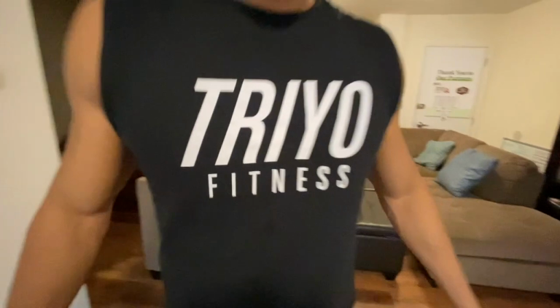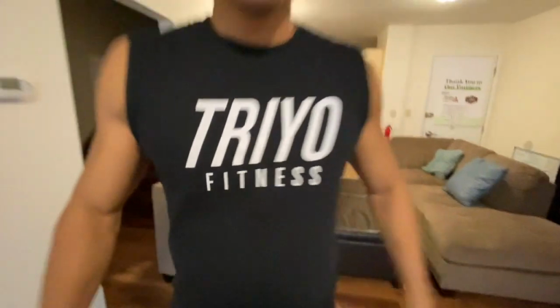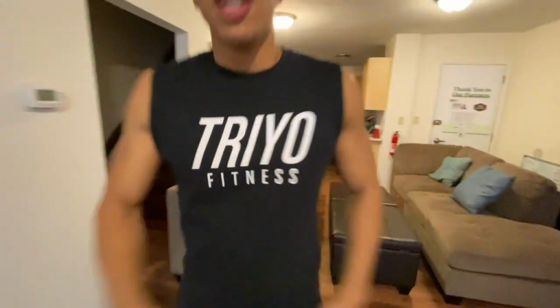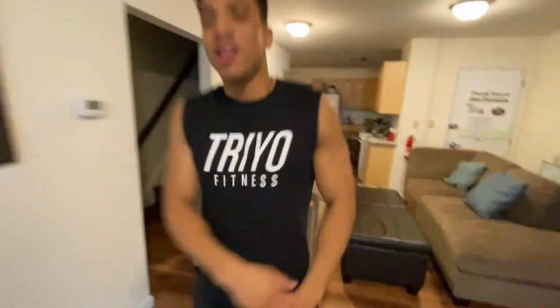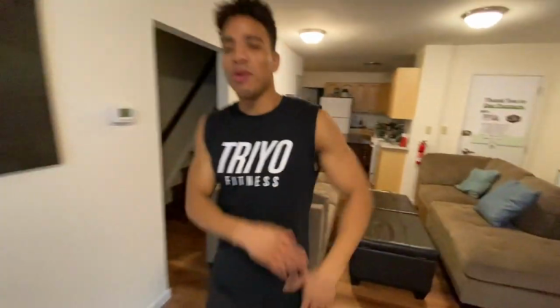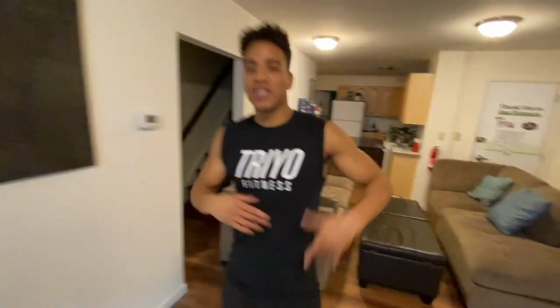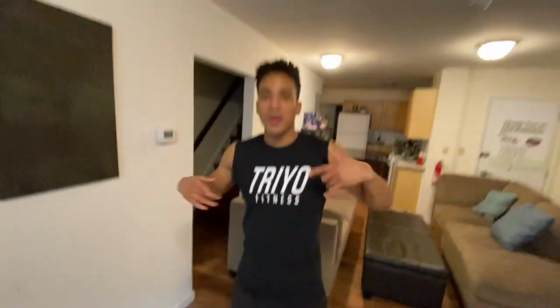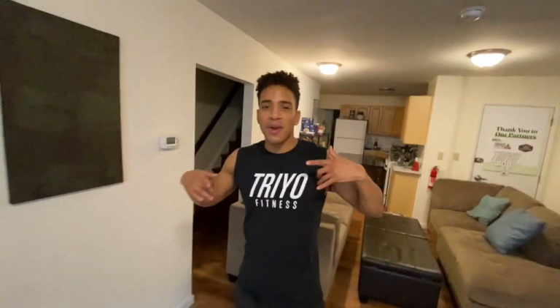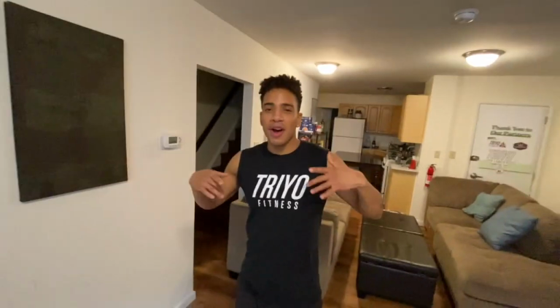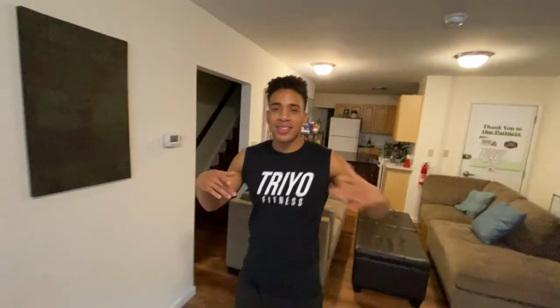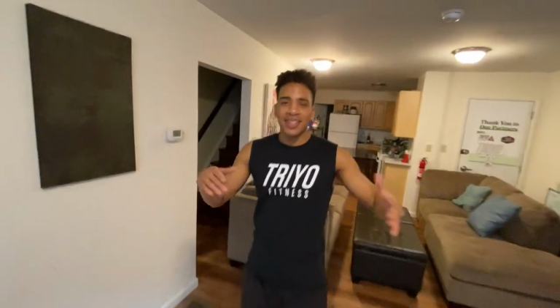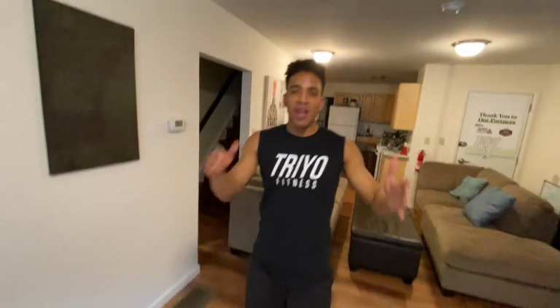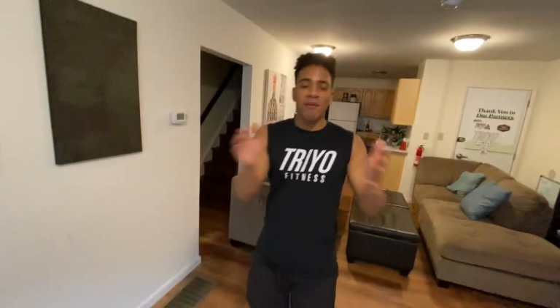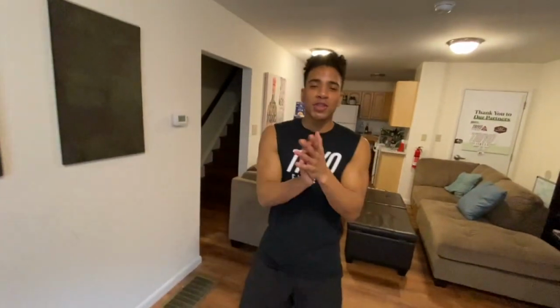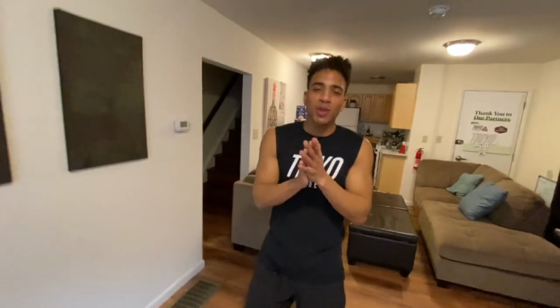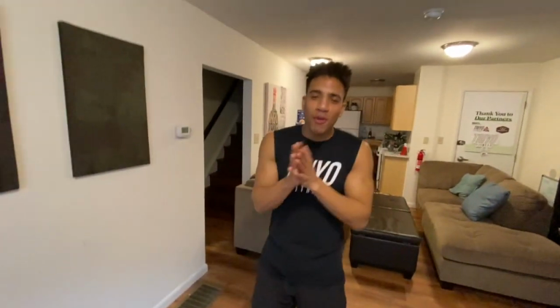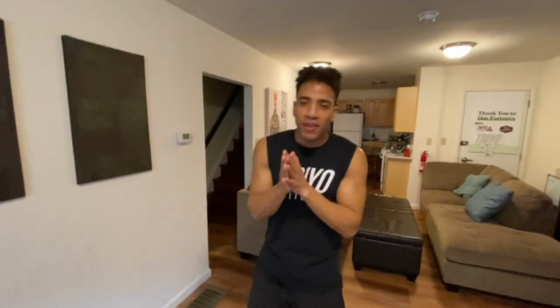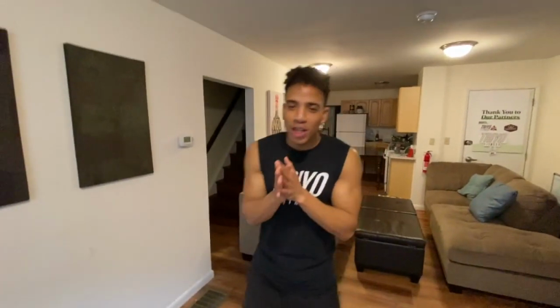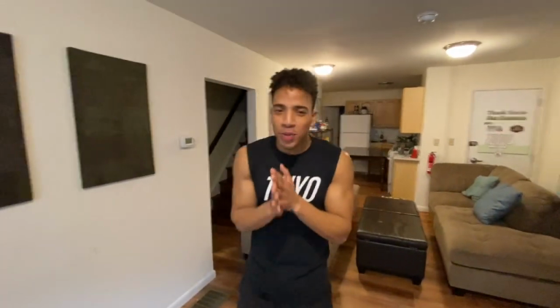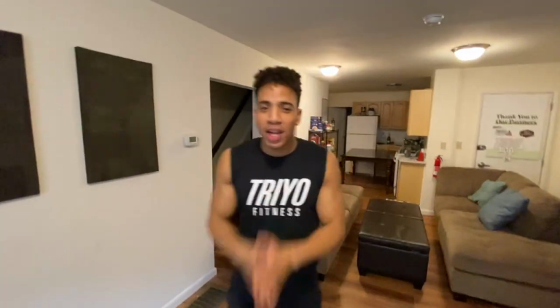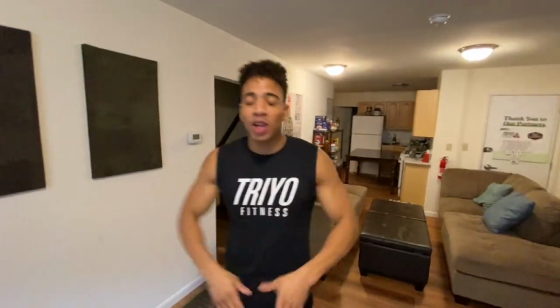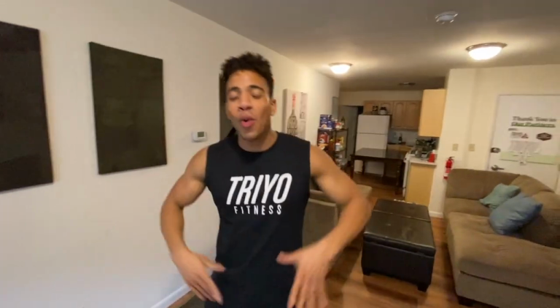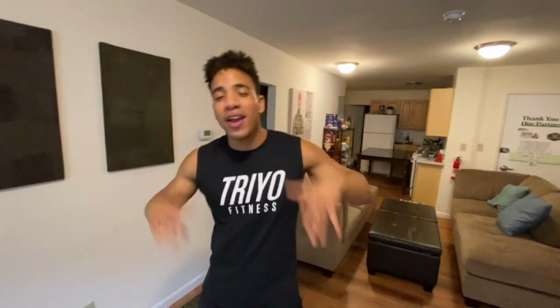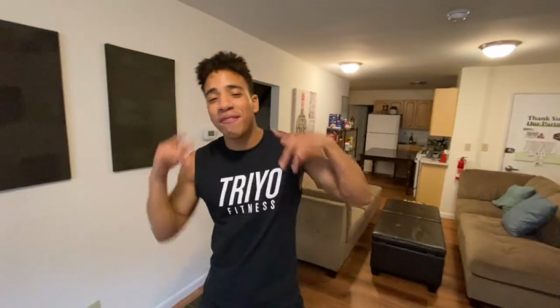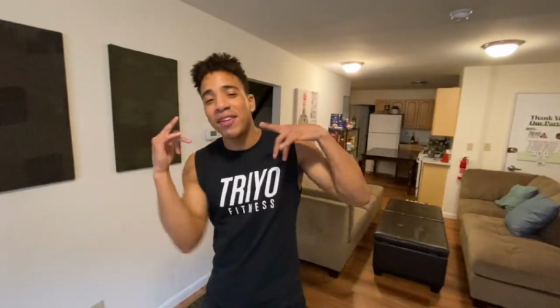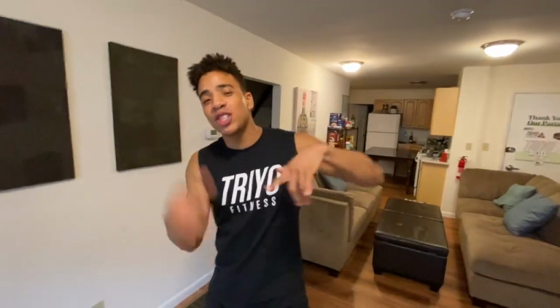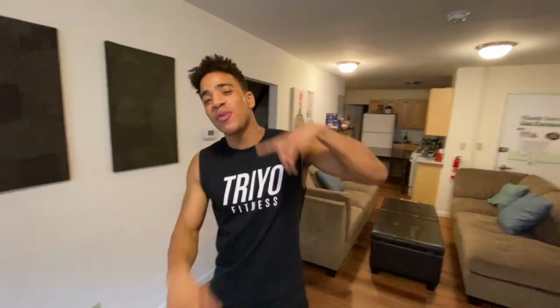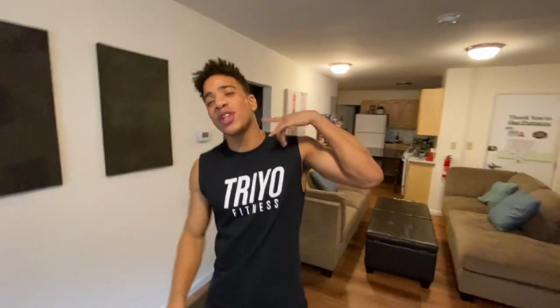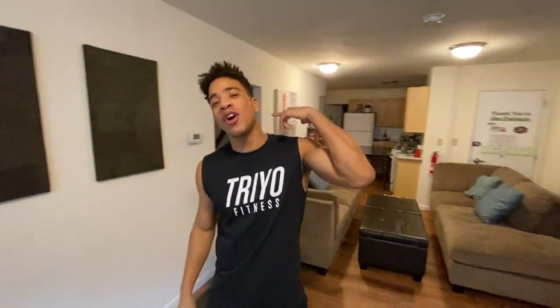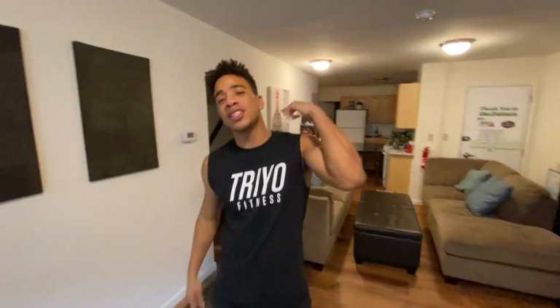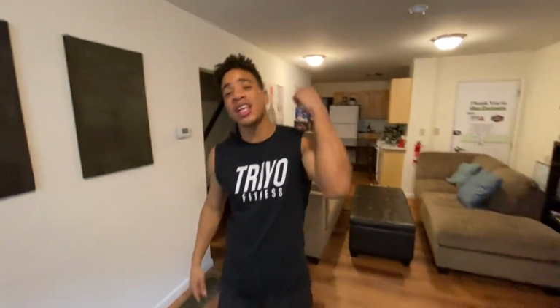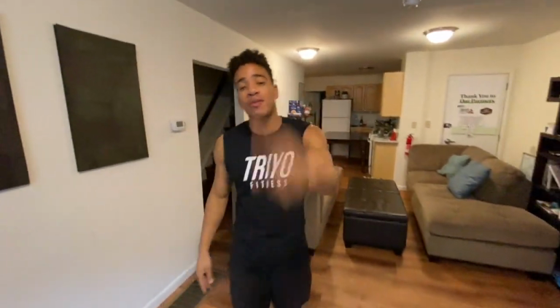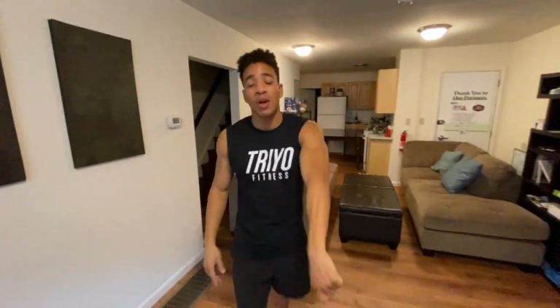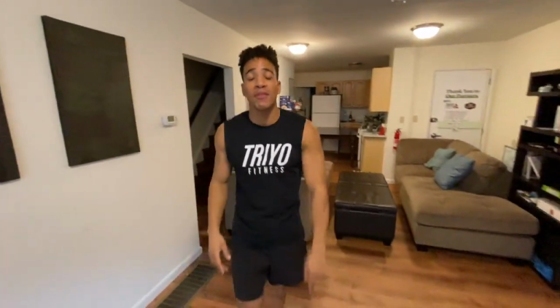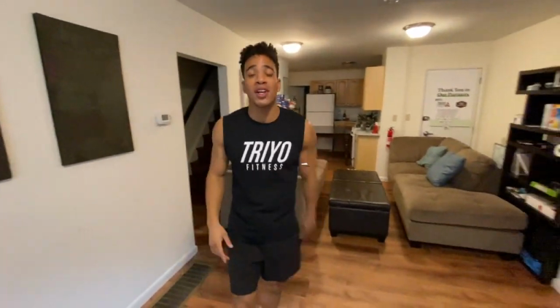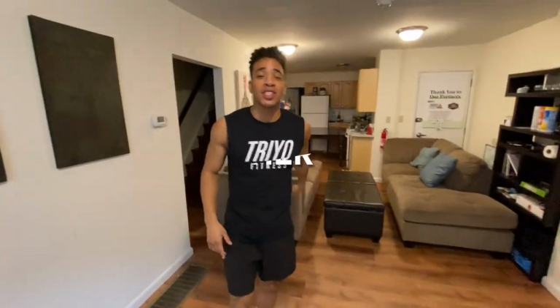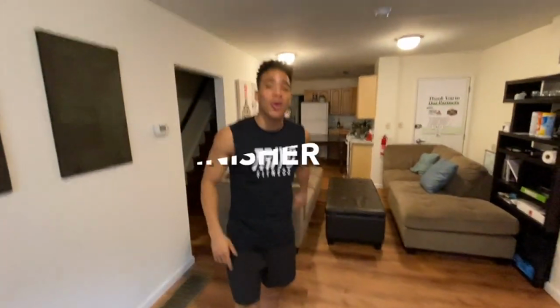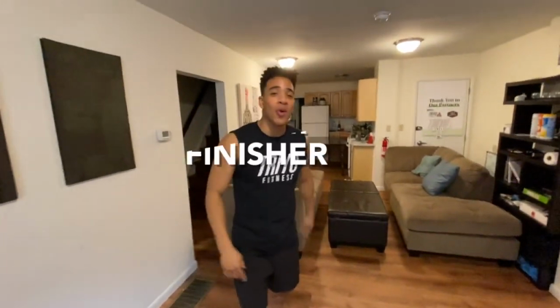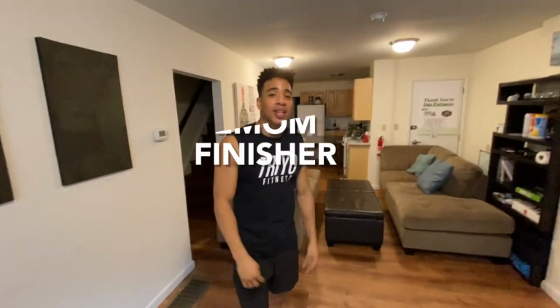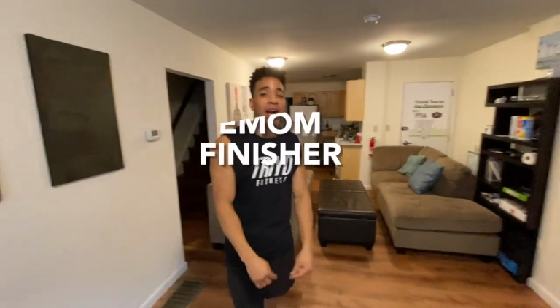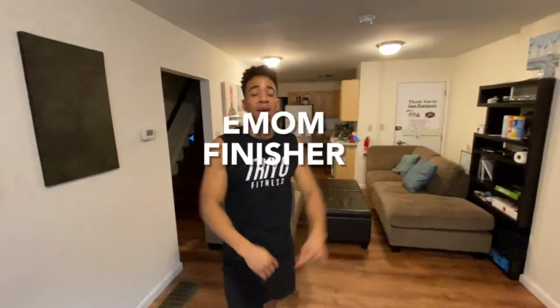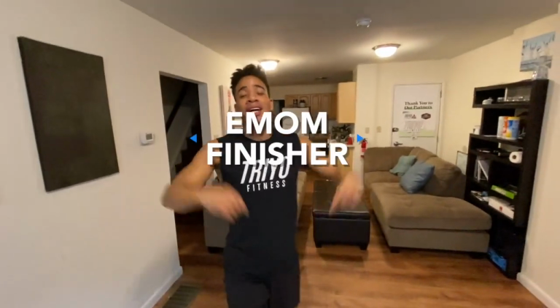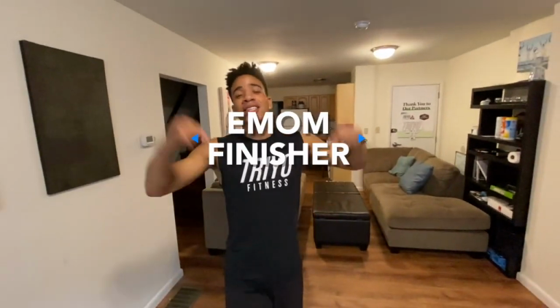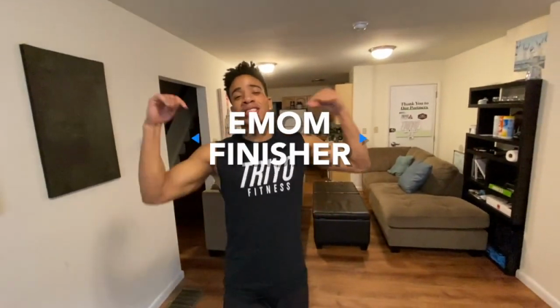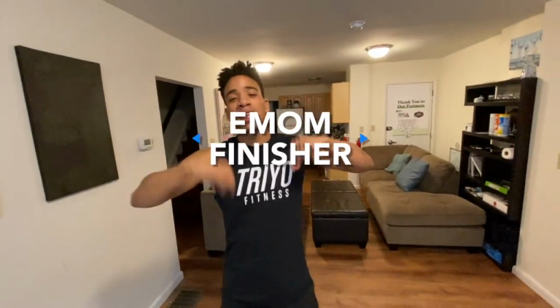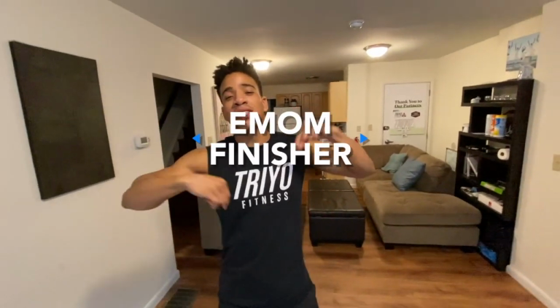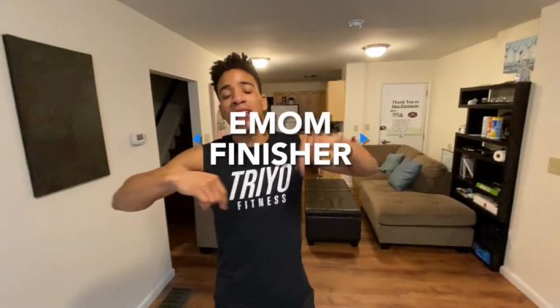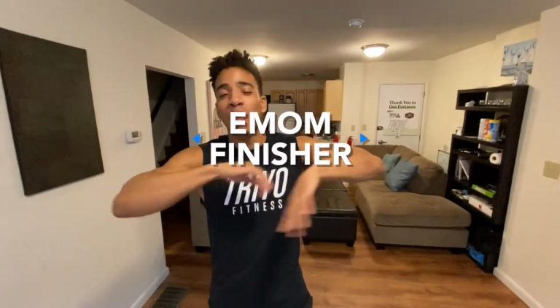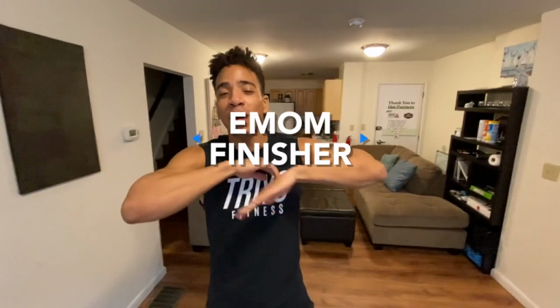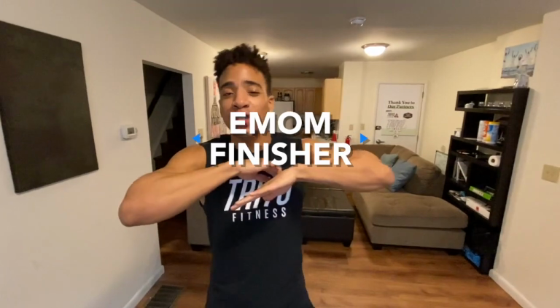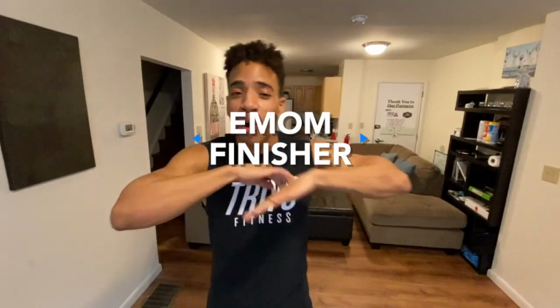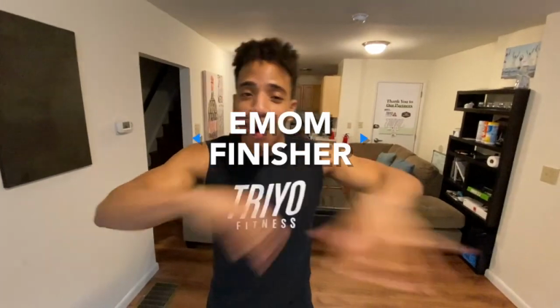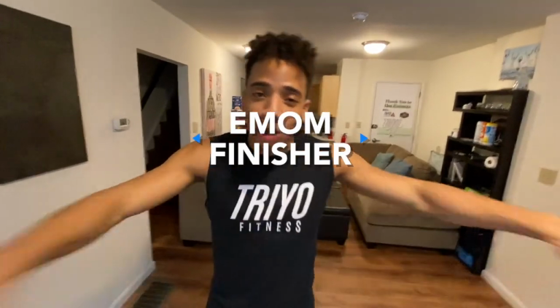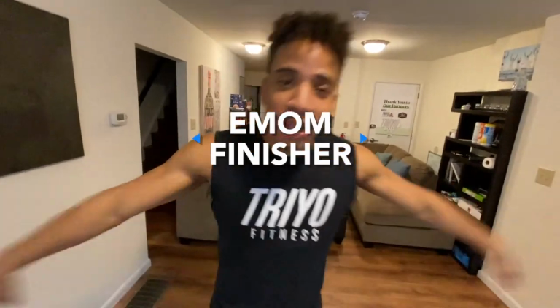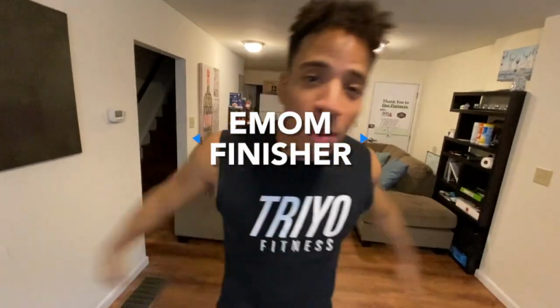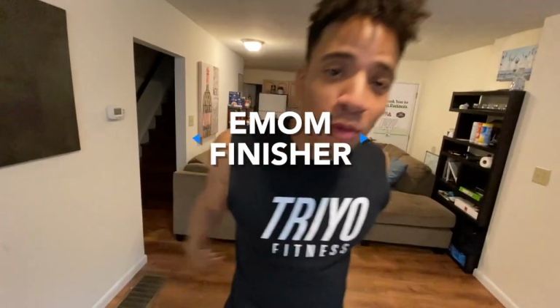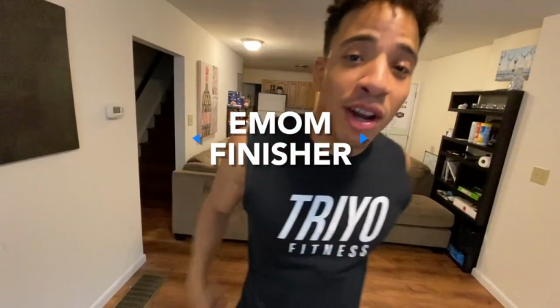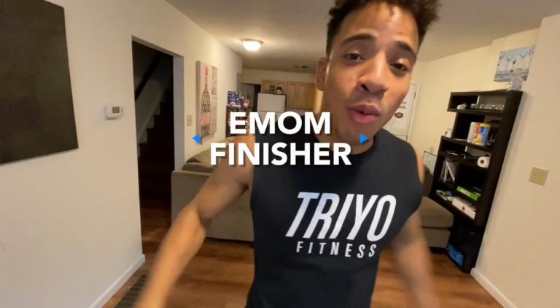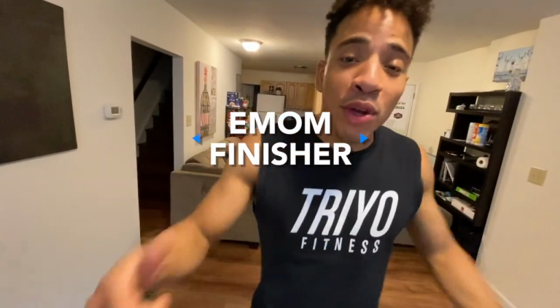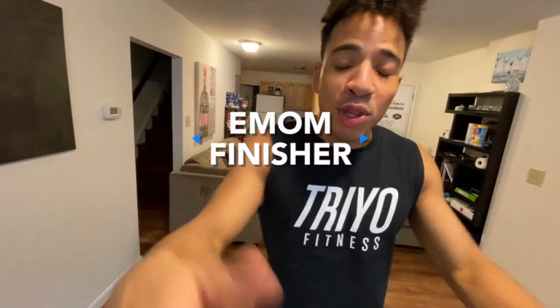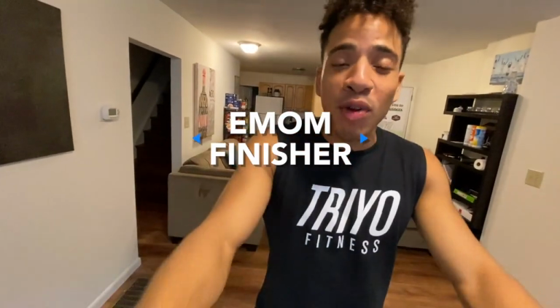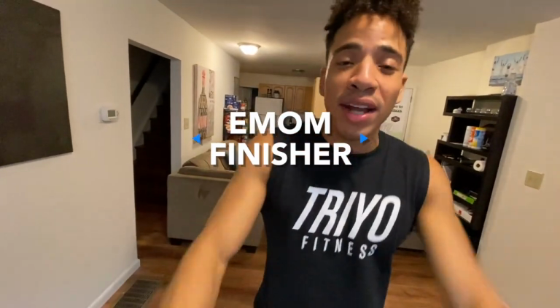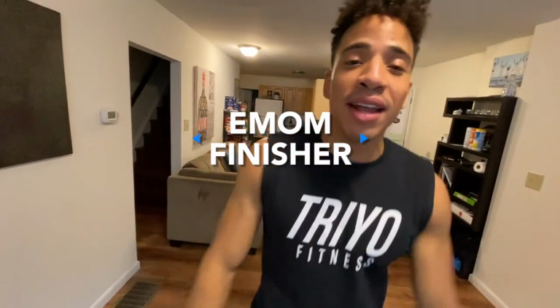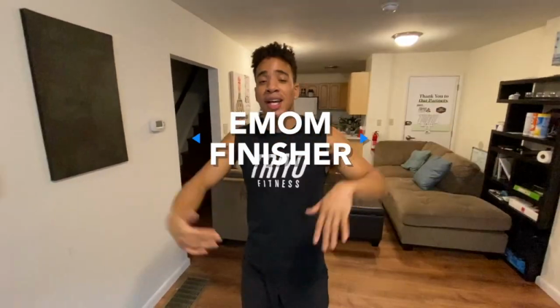Hey, what's up y'all? It's Khalil from Serial Fitness. We got a quick finisher for y'all today. If you want to finish that workout, check this out. Watch the whole thing — we're running with you right now.